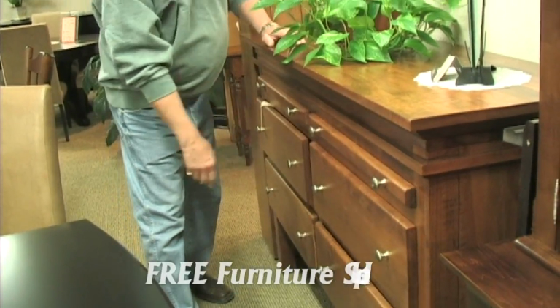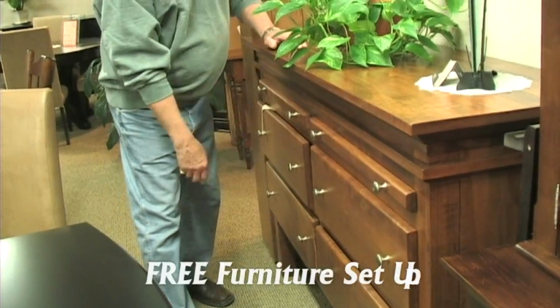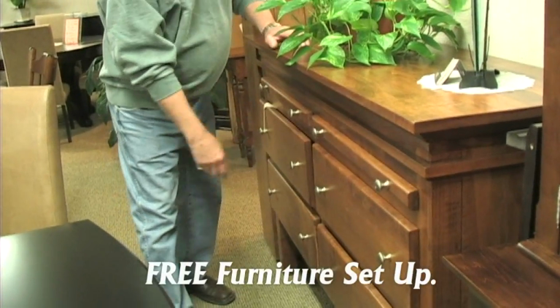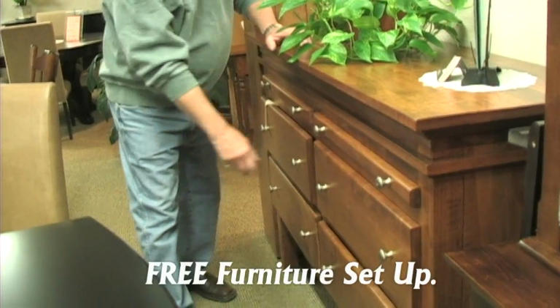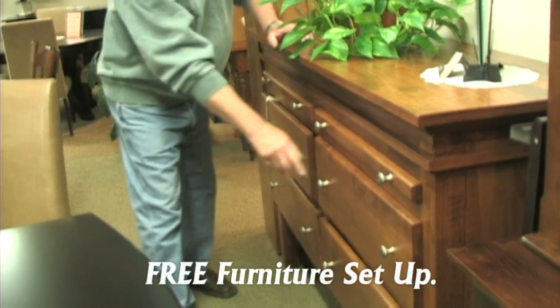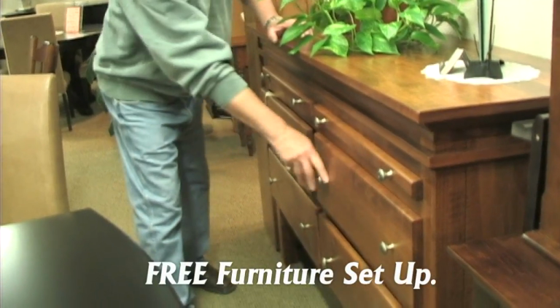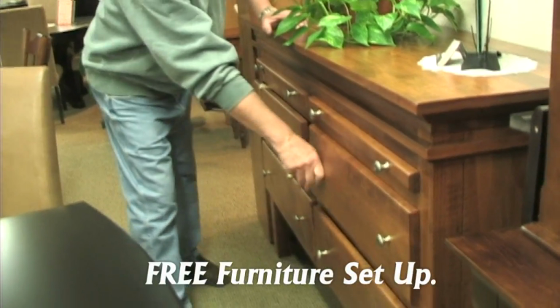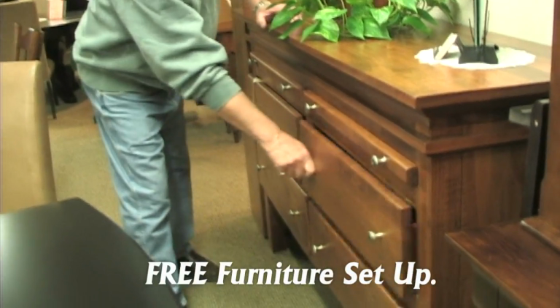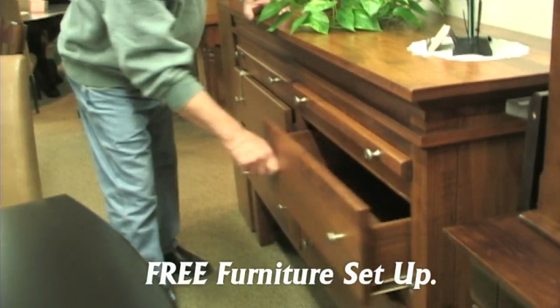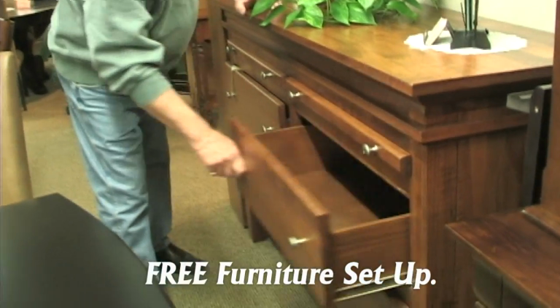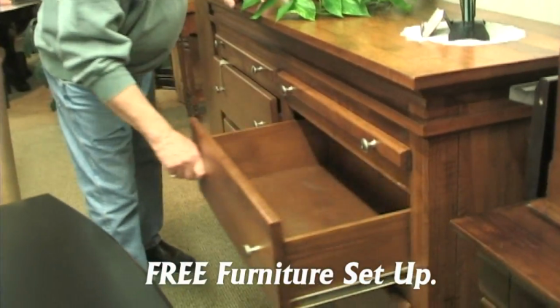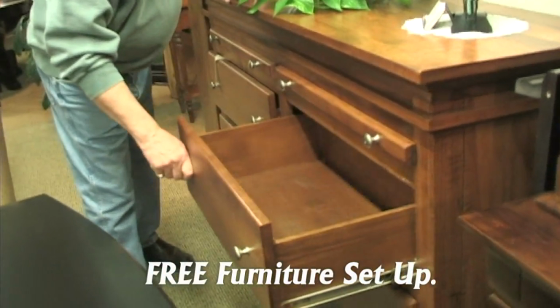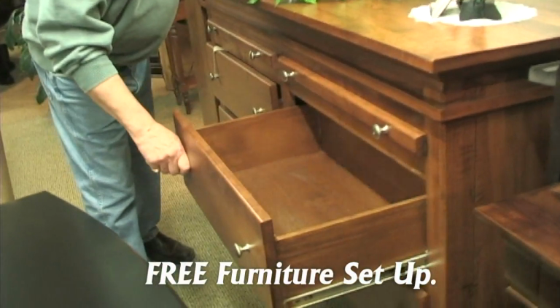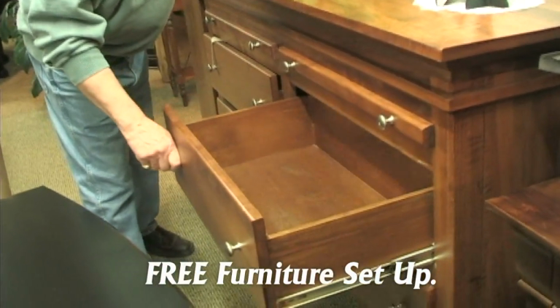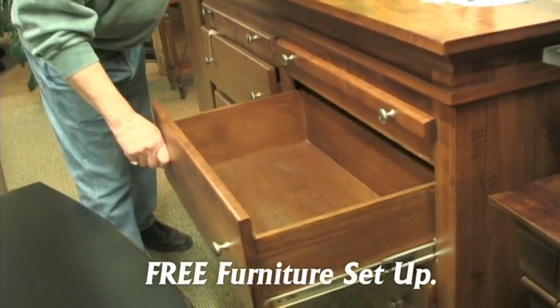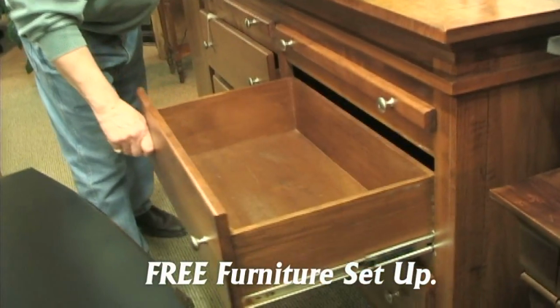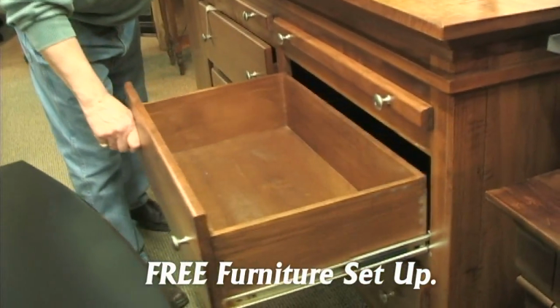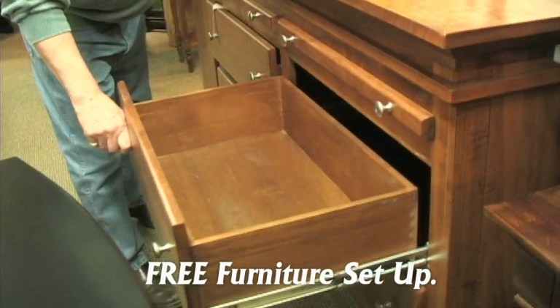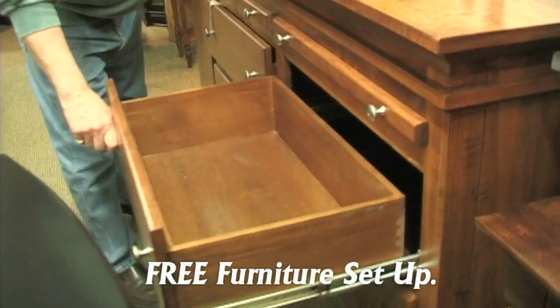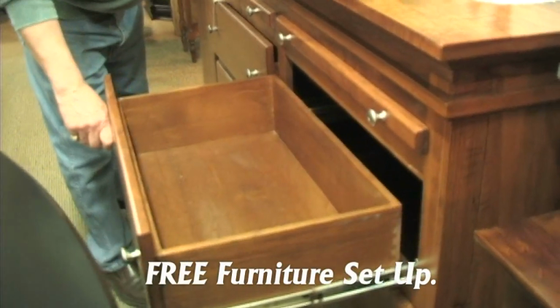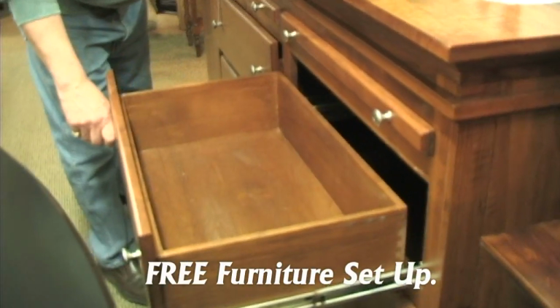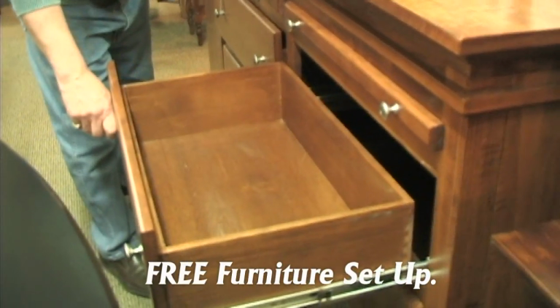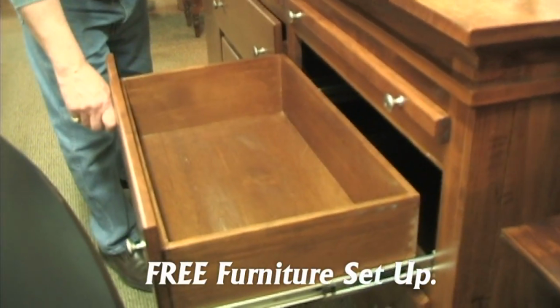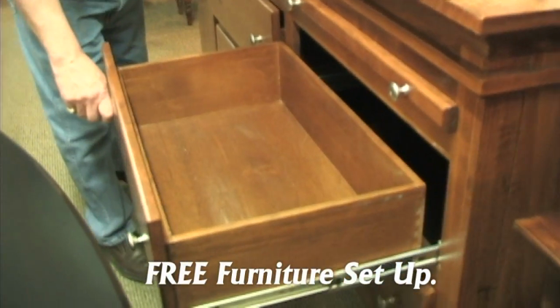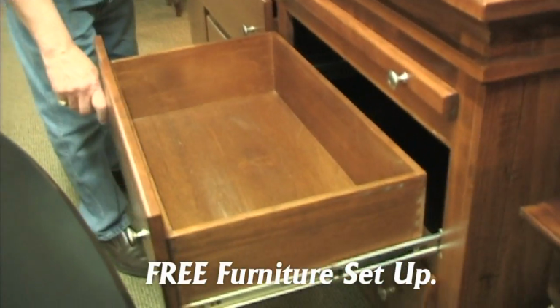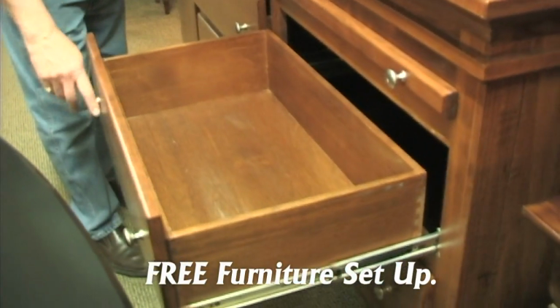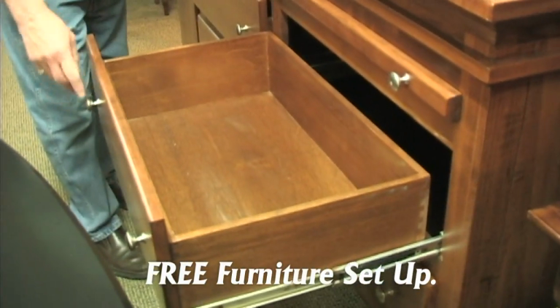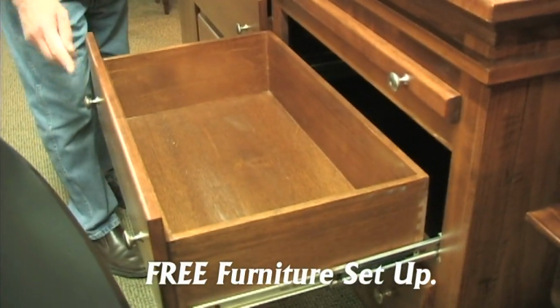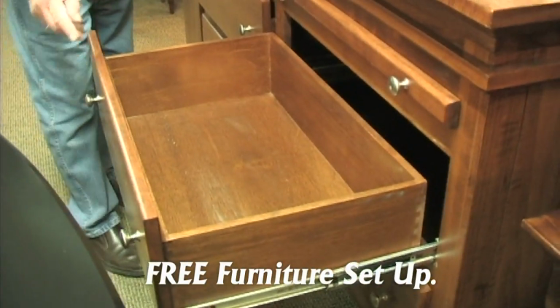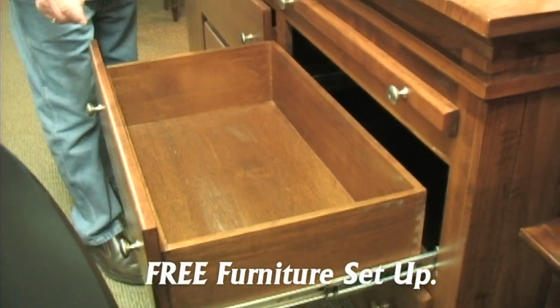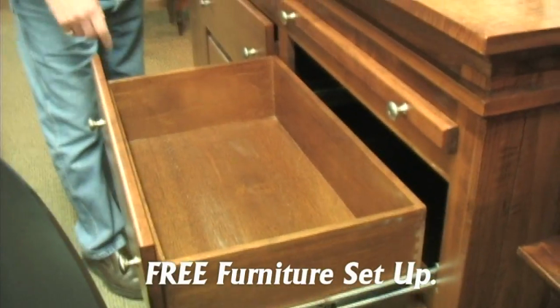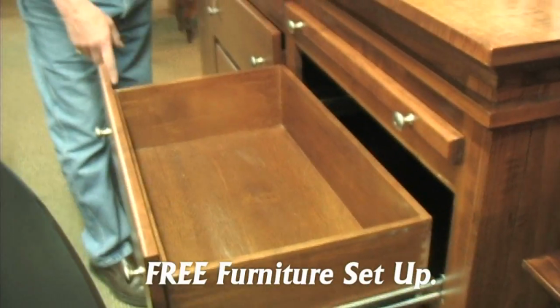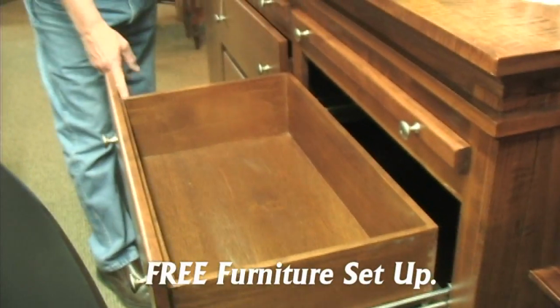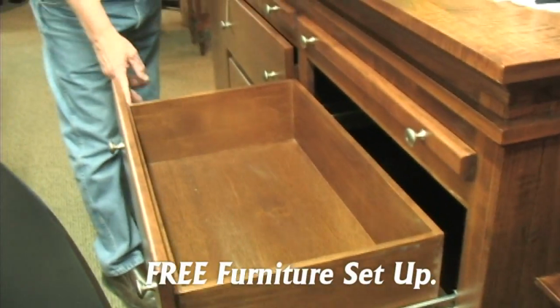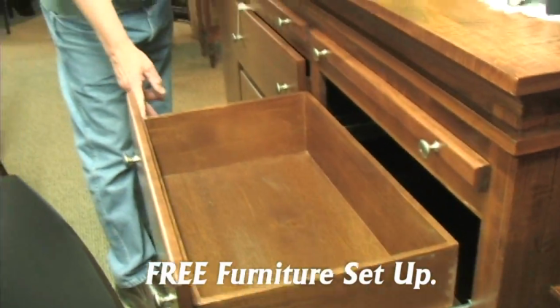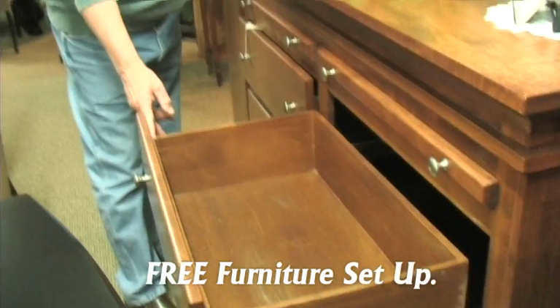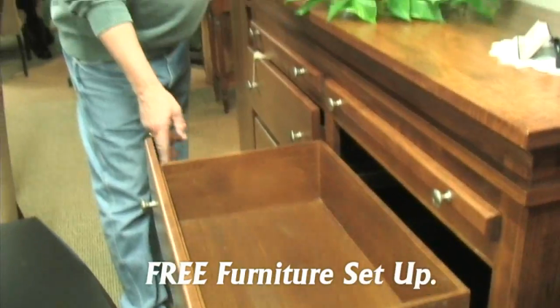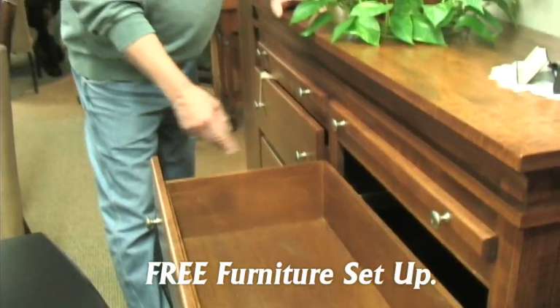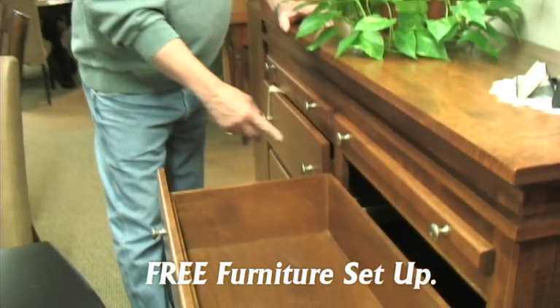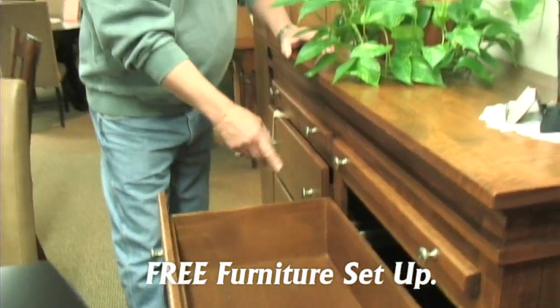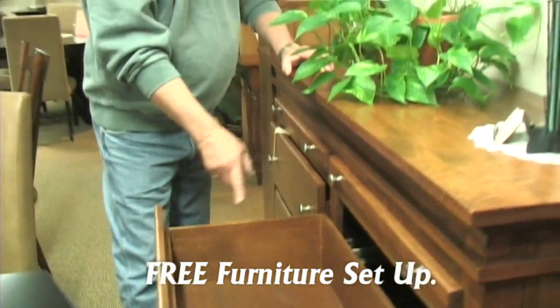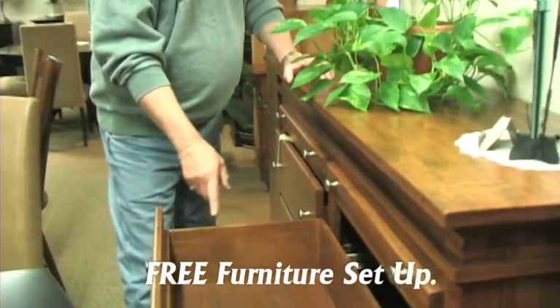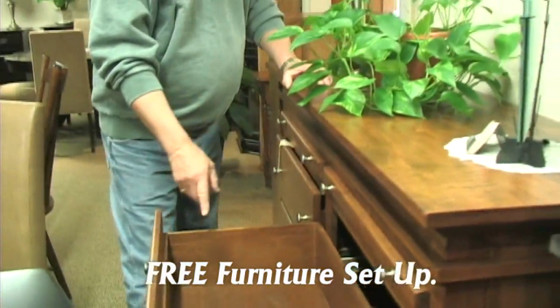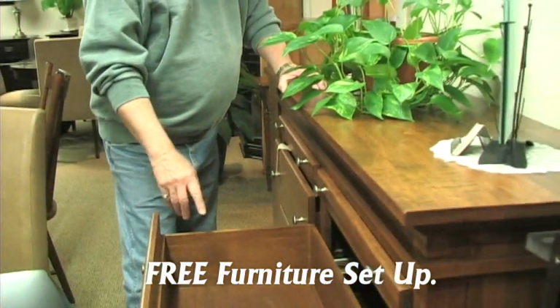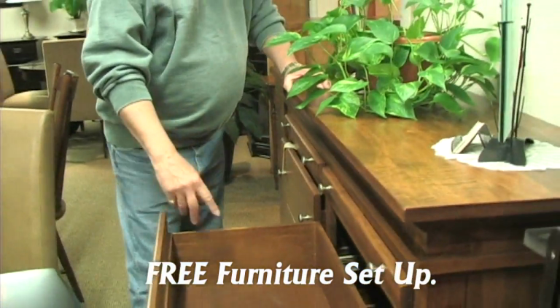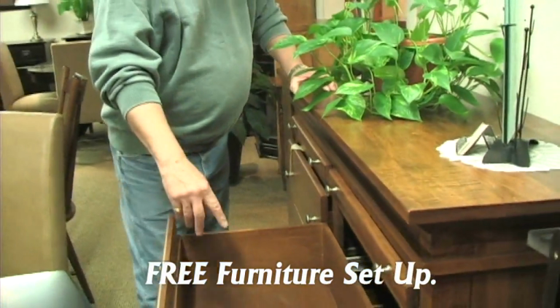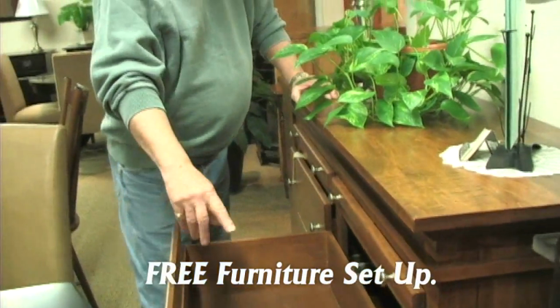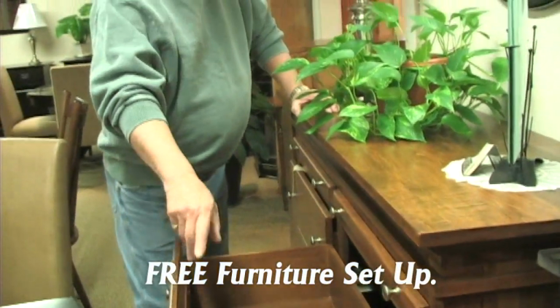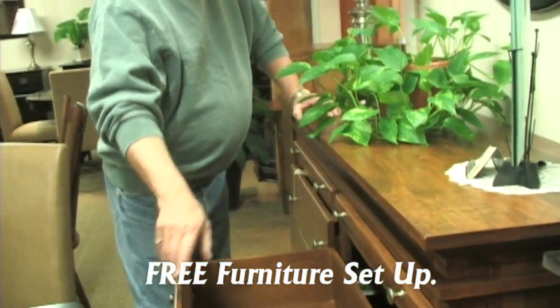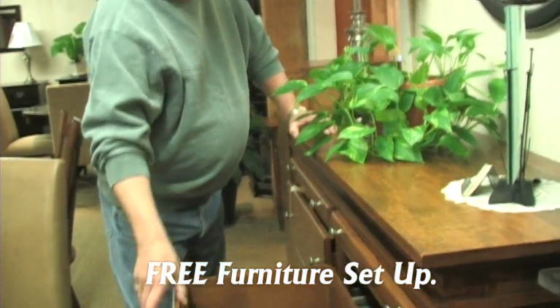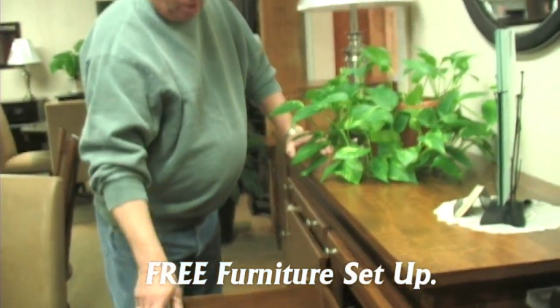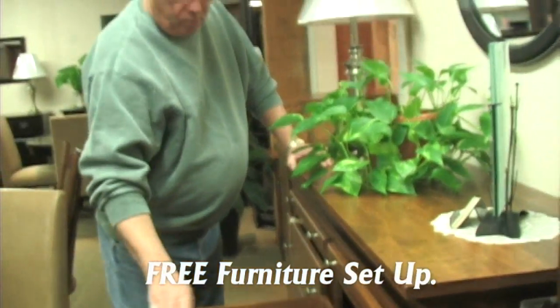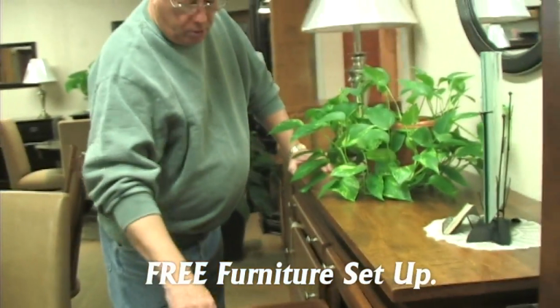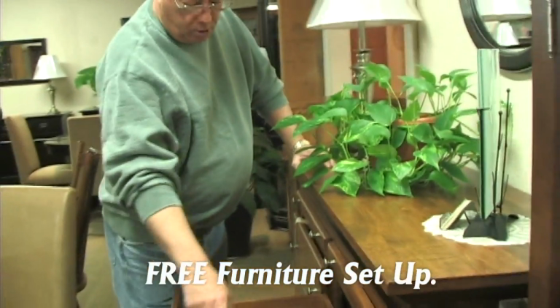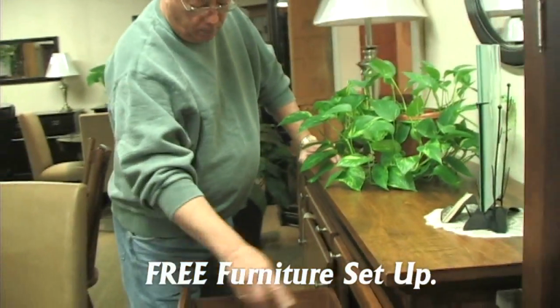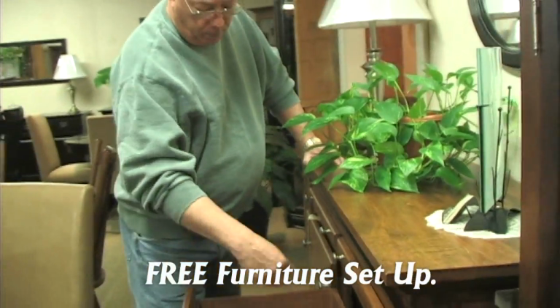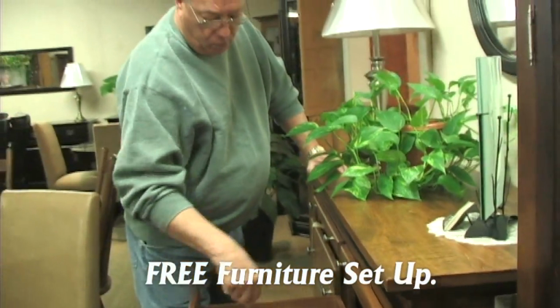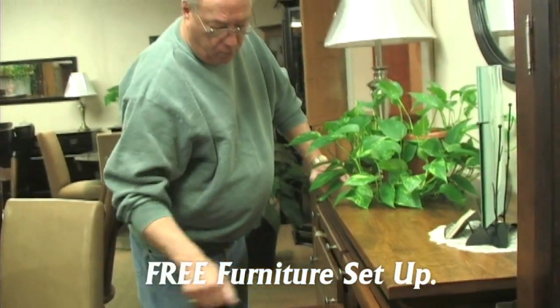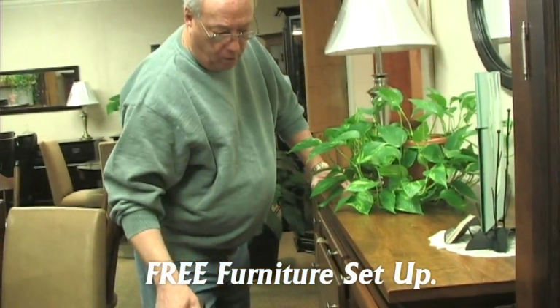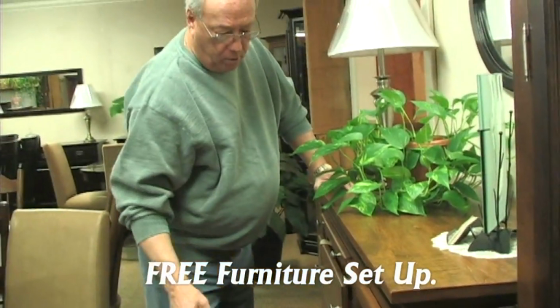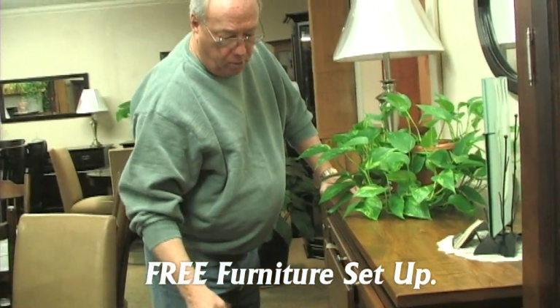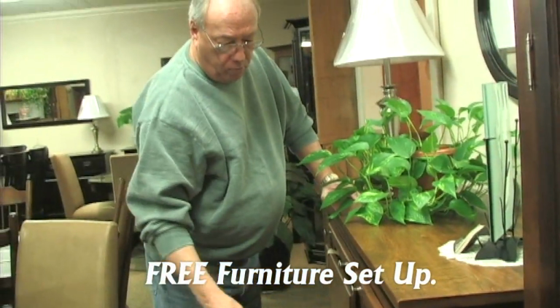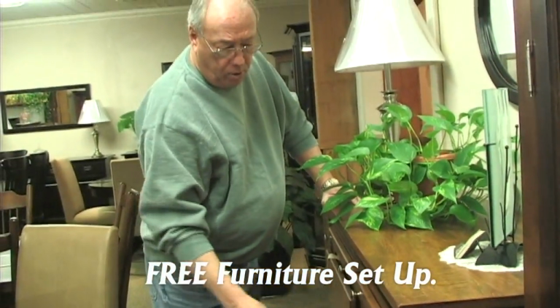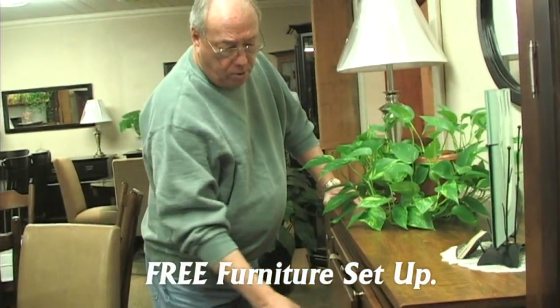It also has four drawers for storage. Dovetail front and back, with full extension hardware so you have use of all the drawer space.